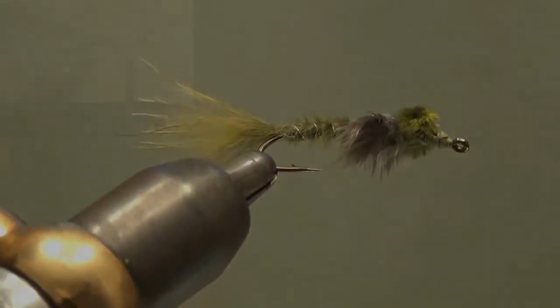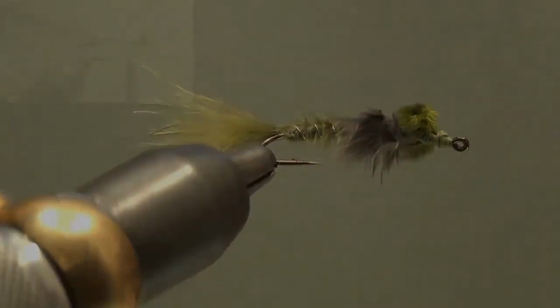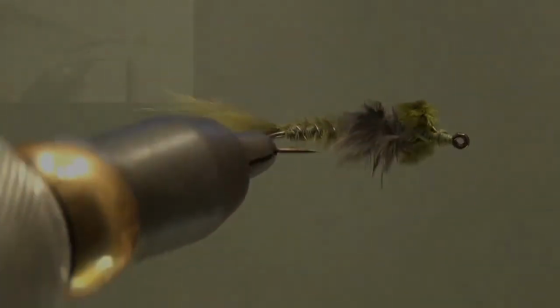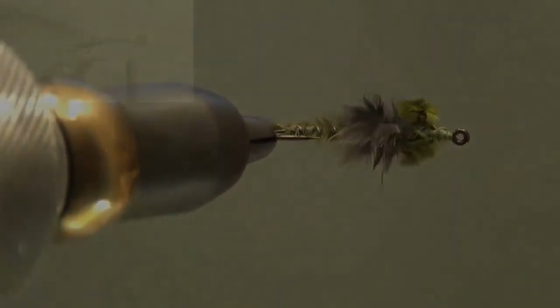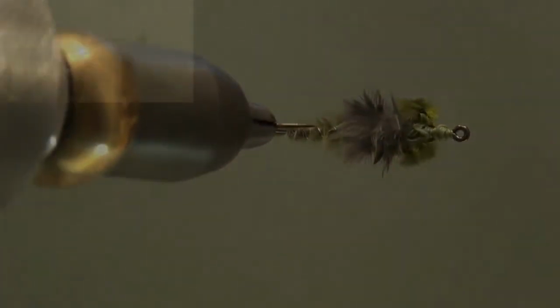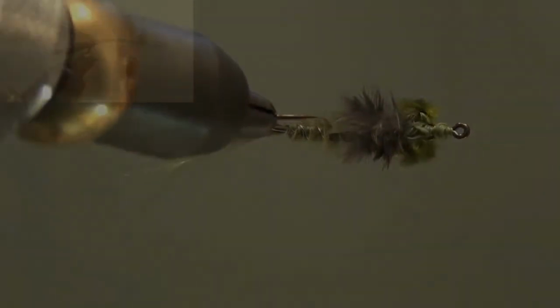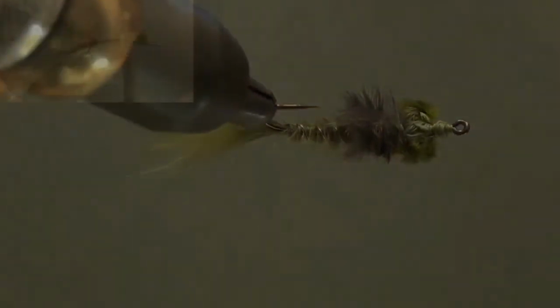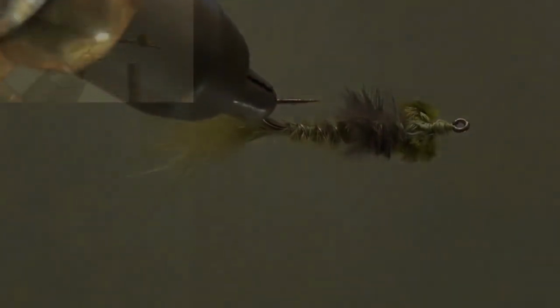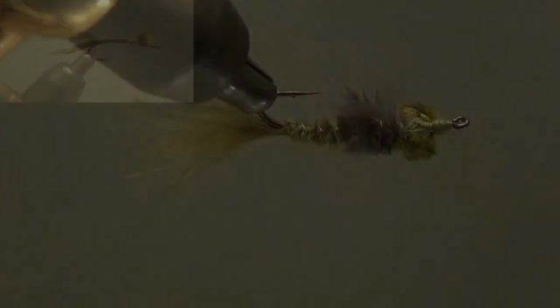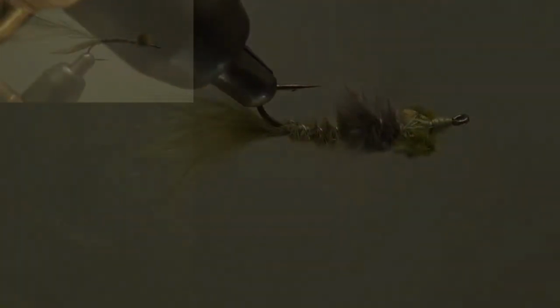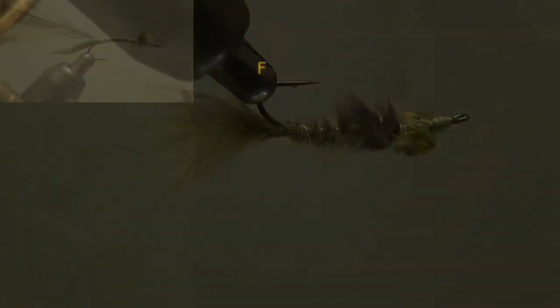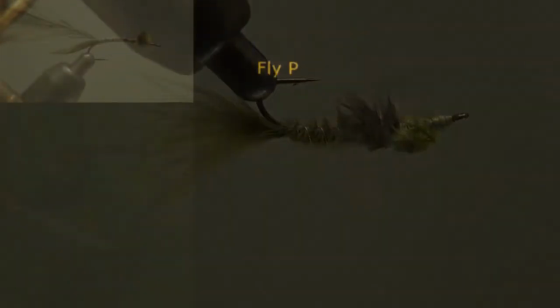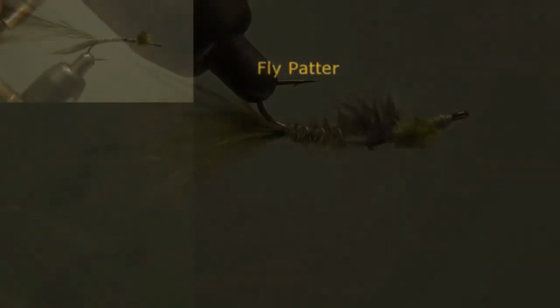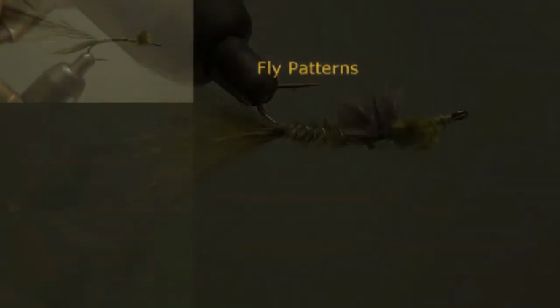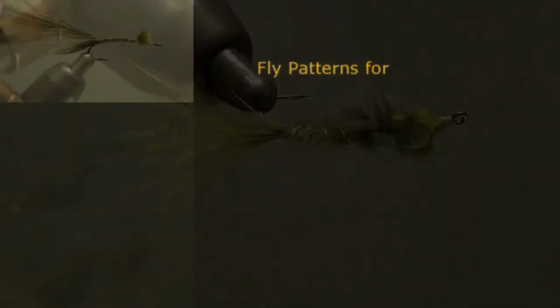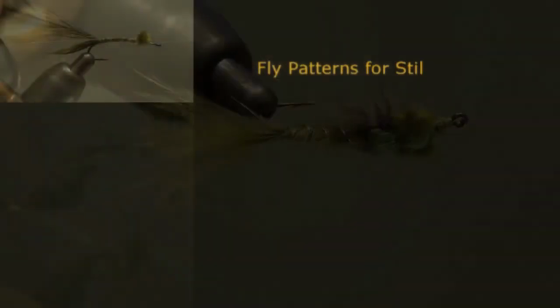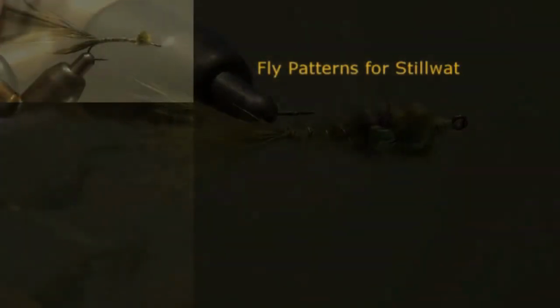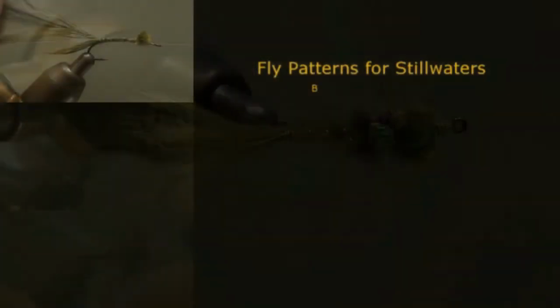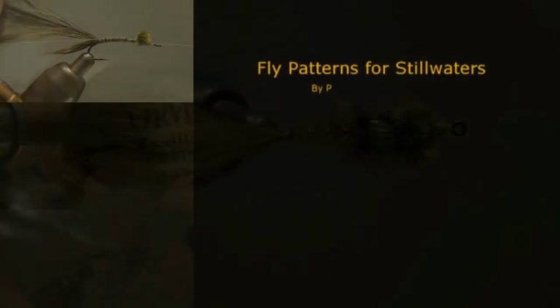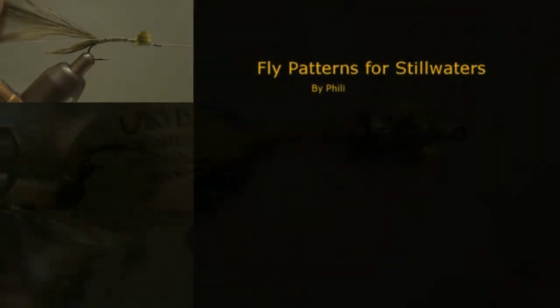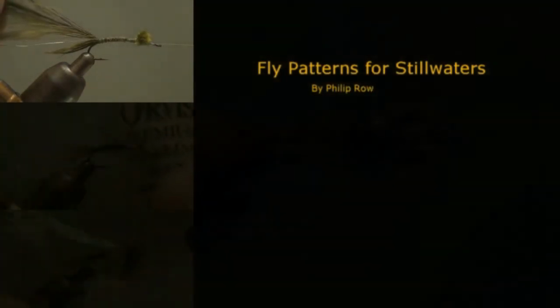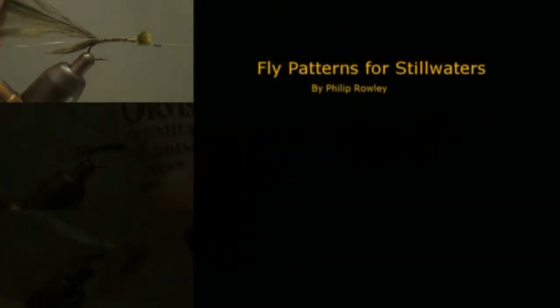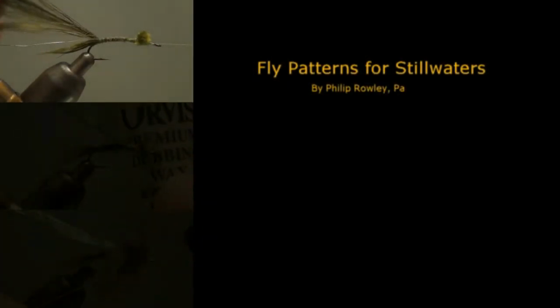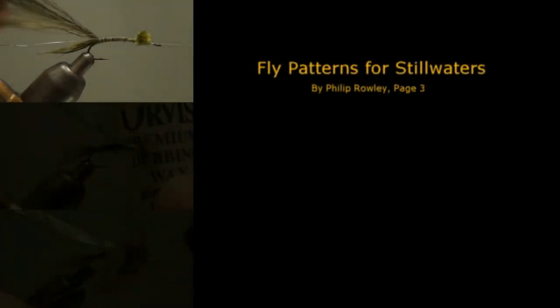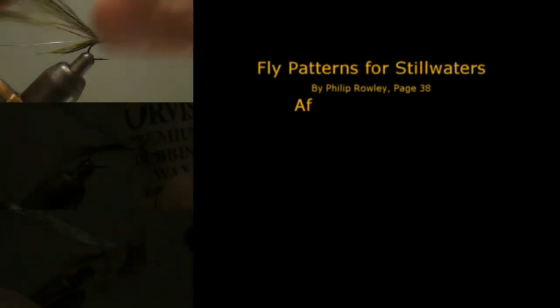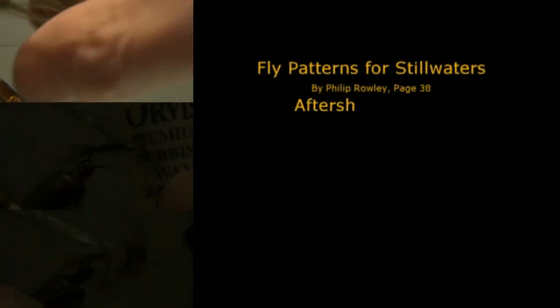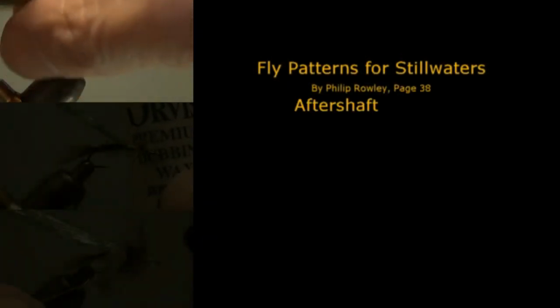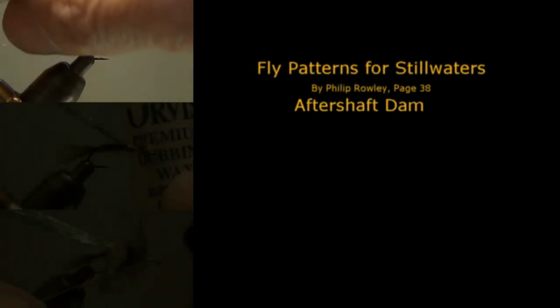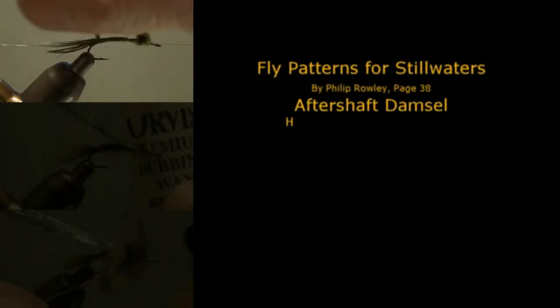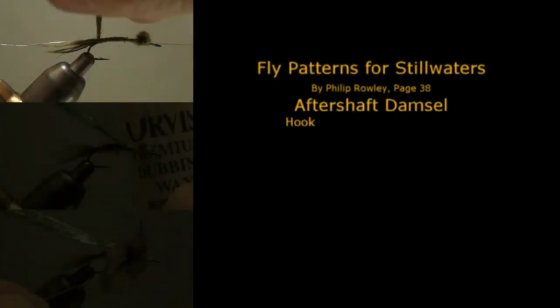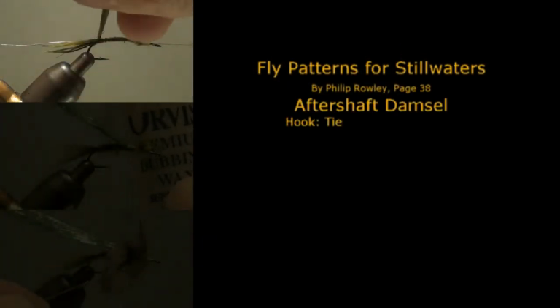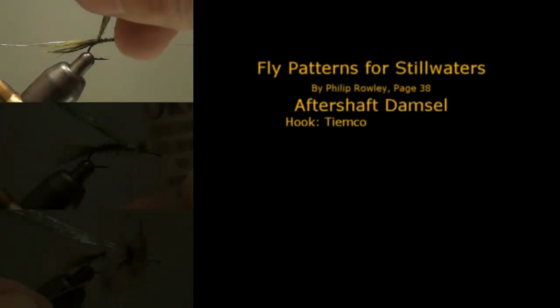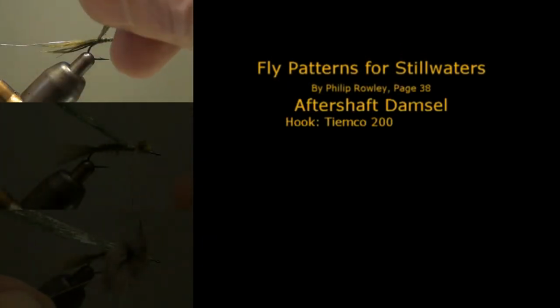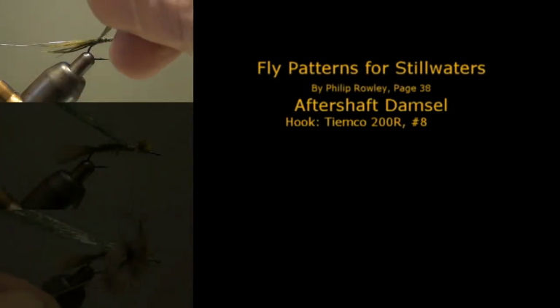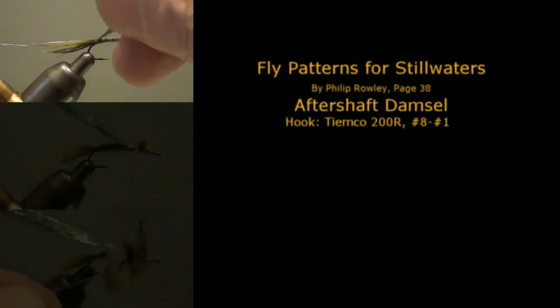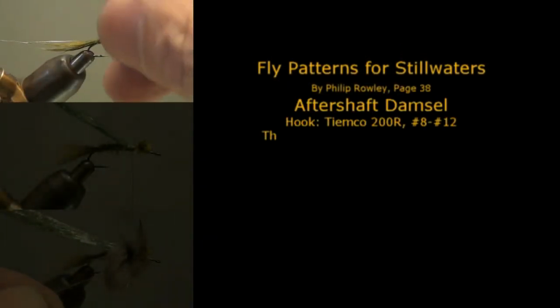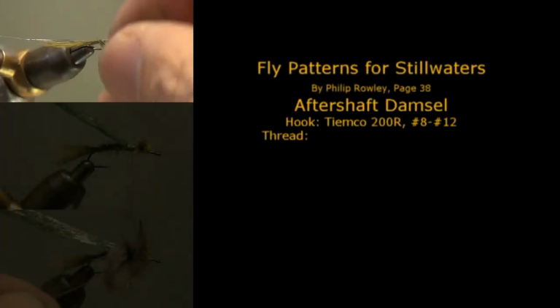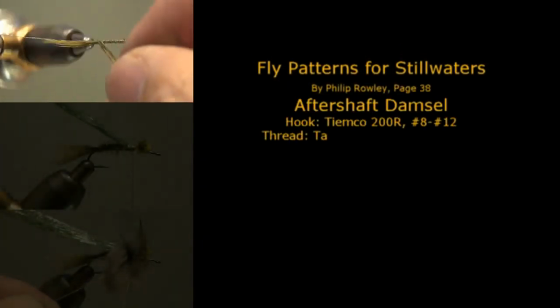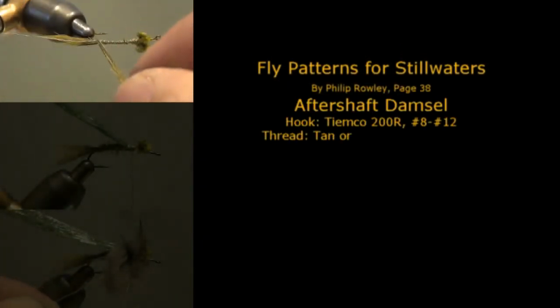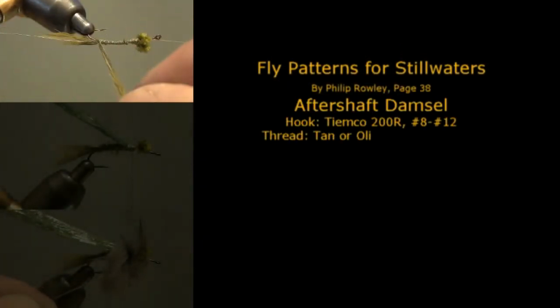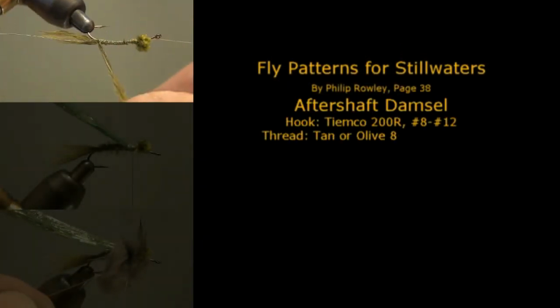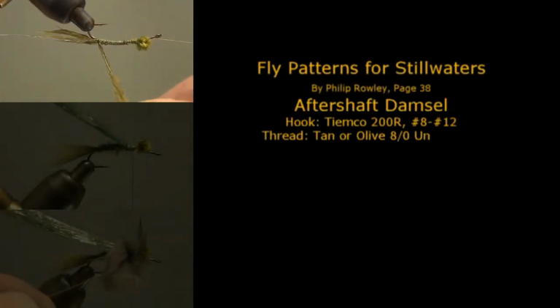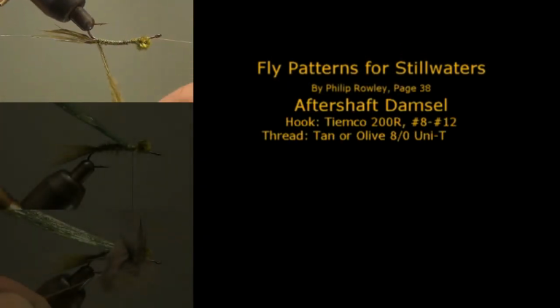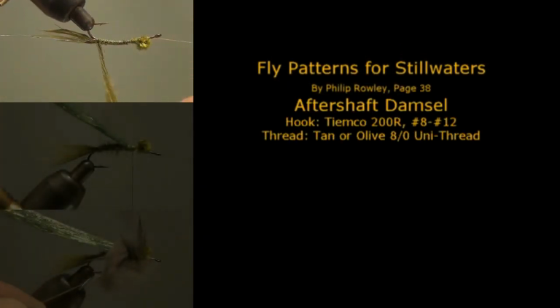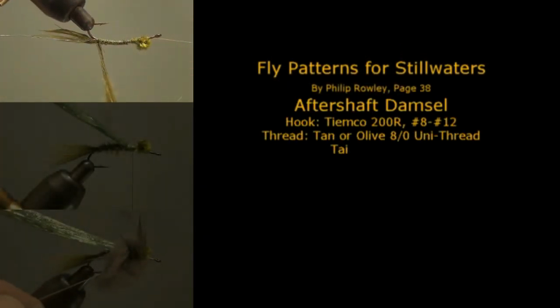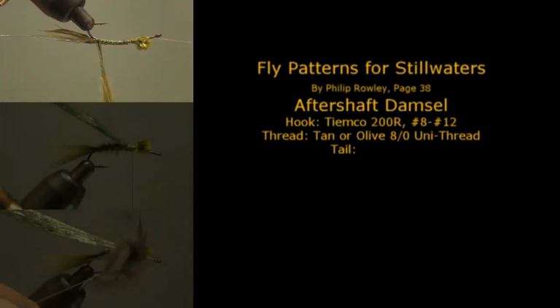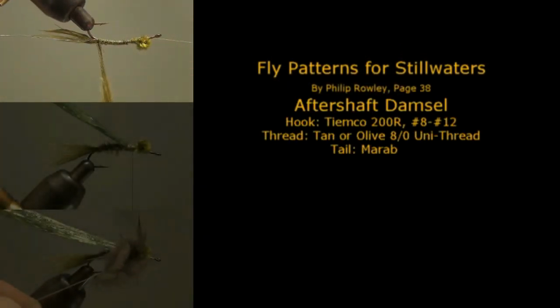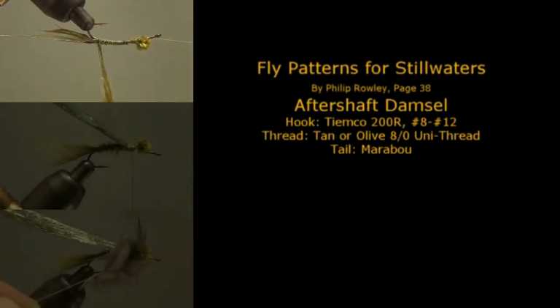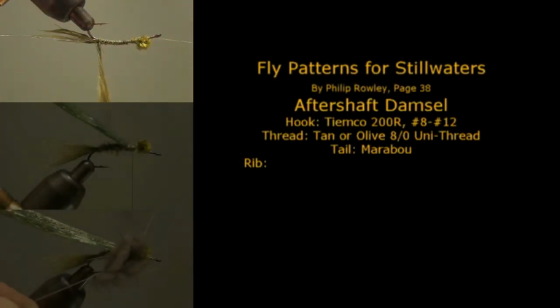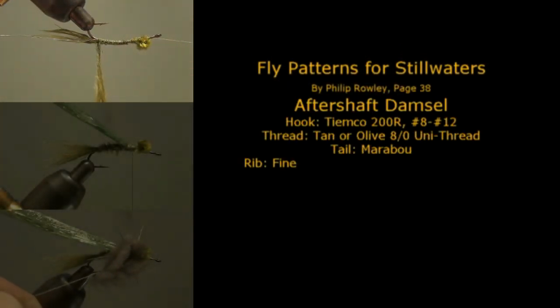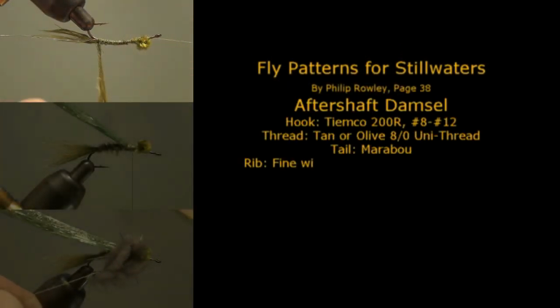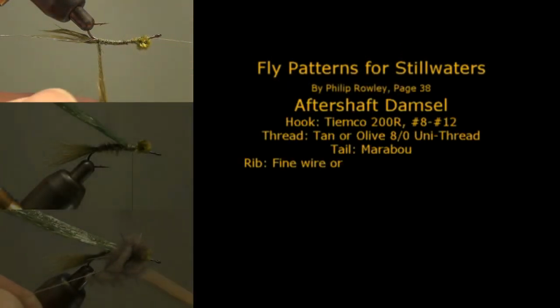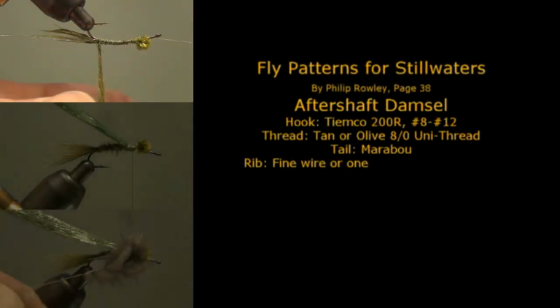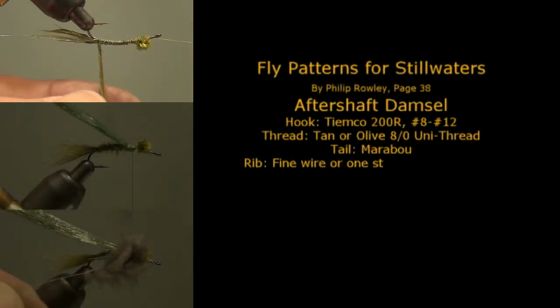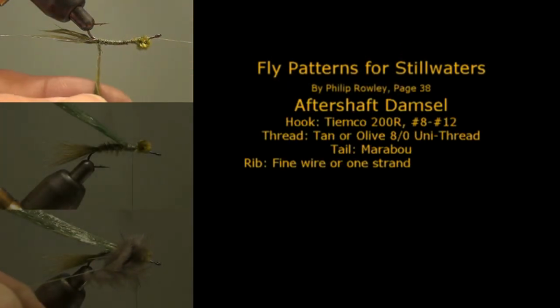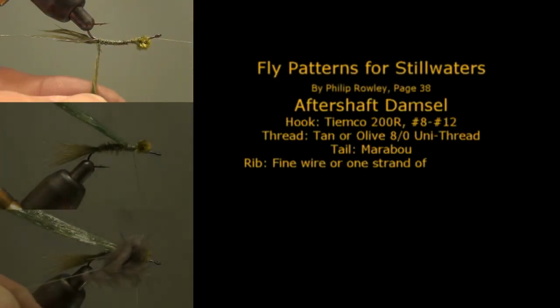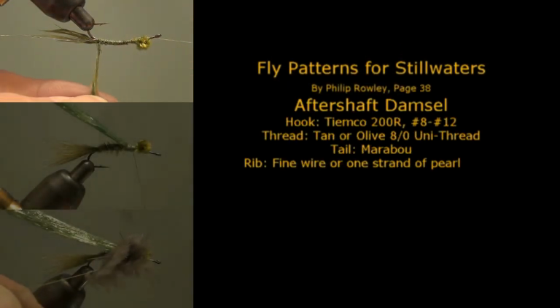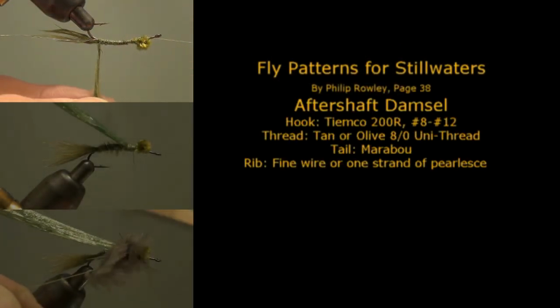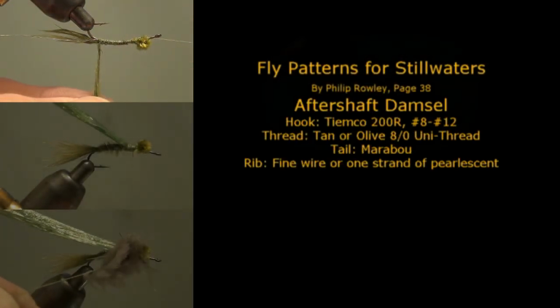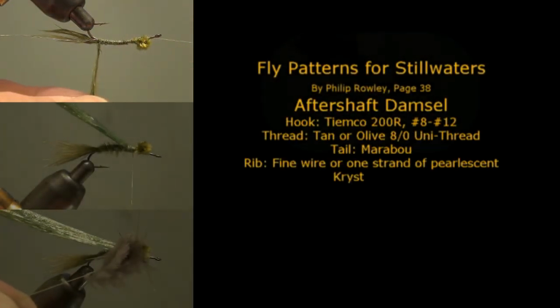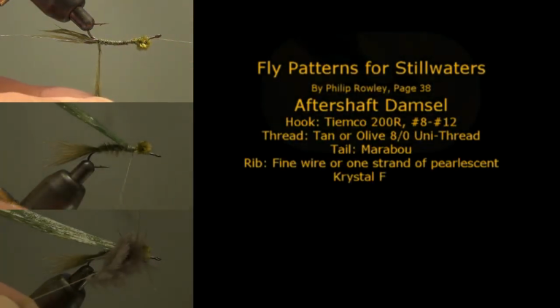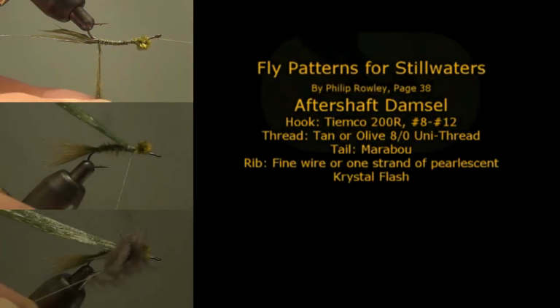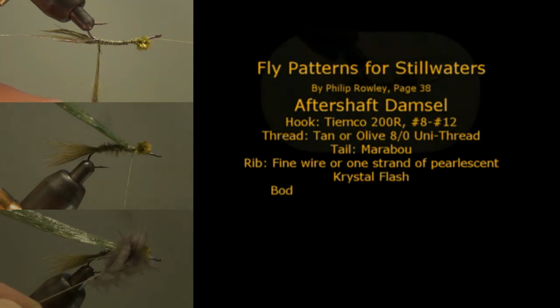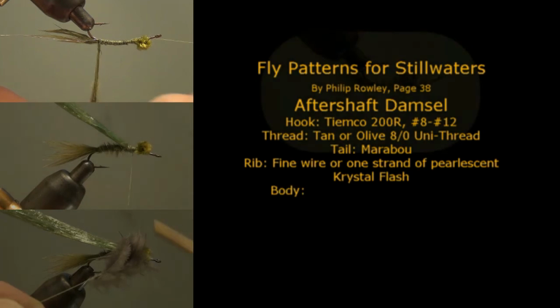And there you have it — an After Shaft Damsel tied using rotary fly tying techniques.